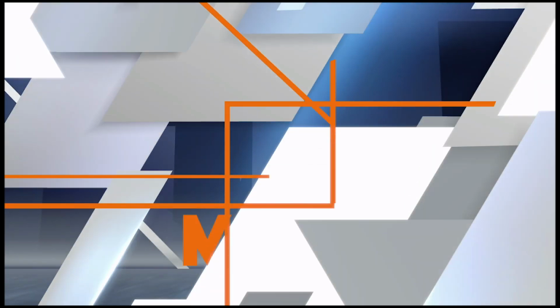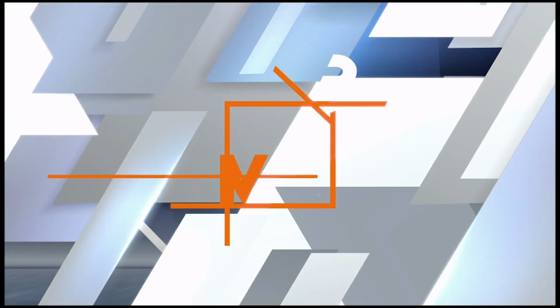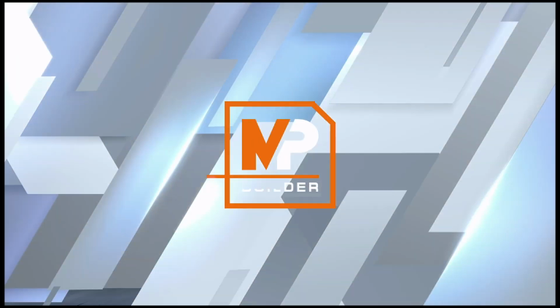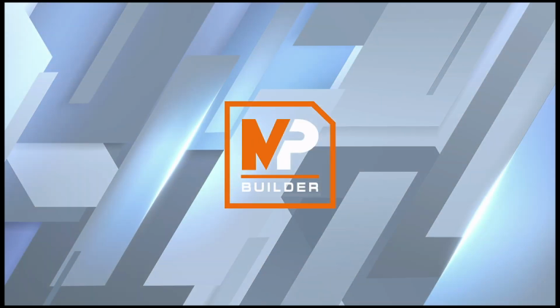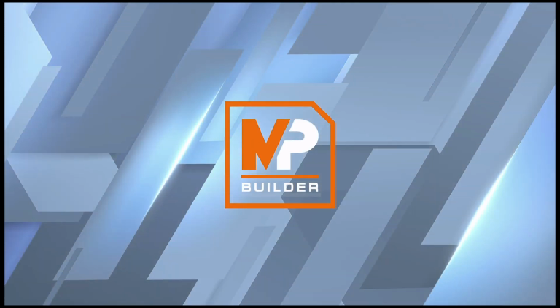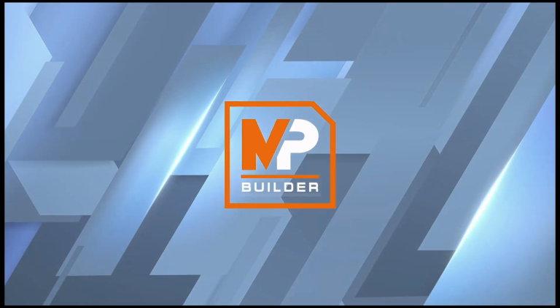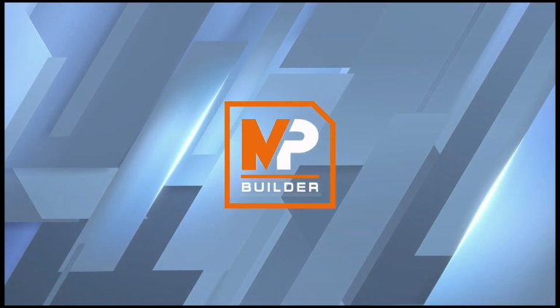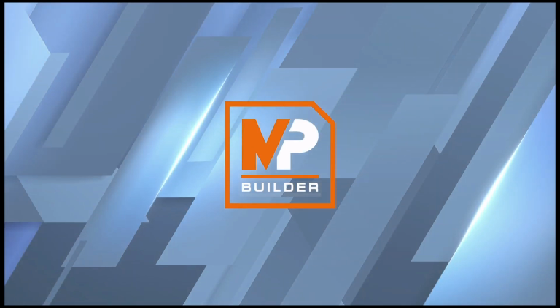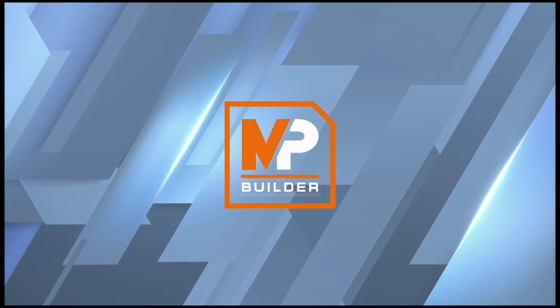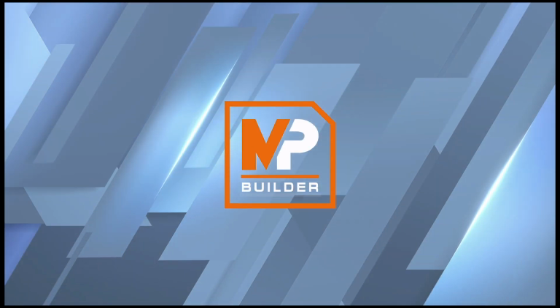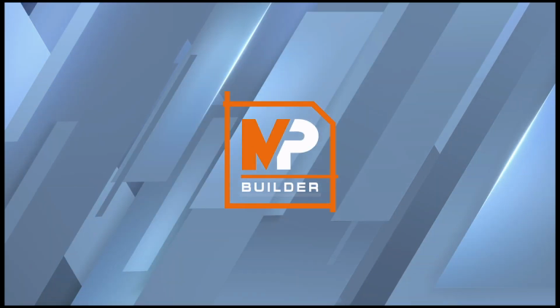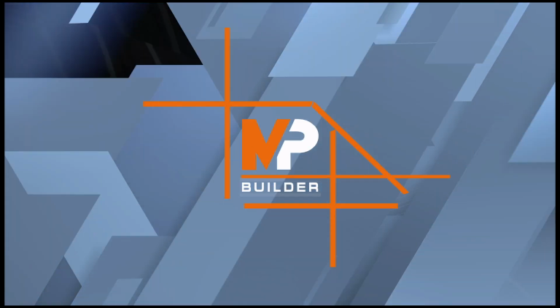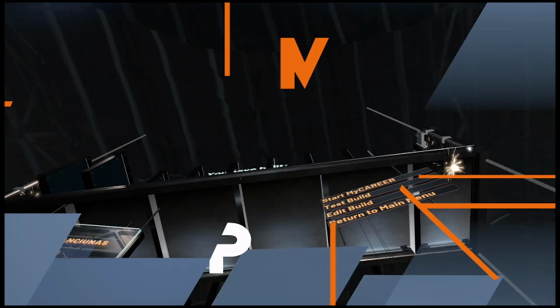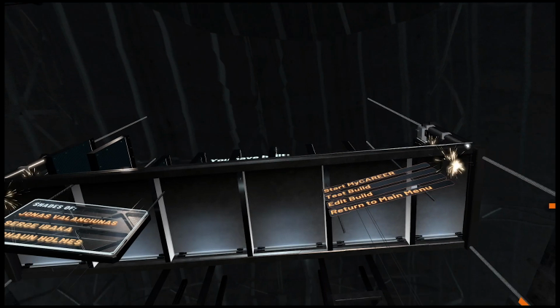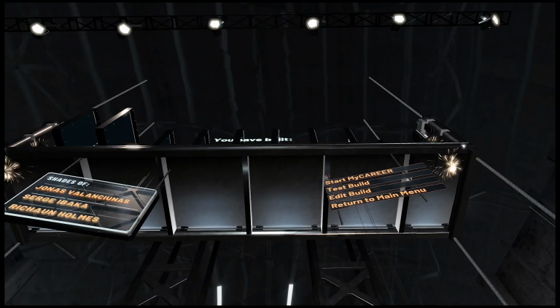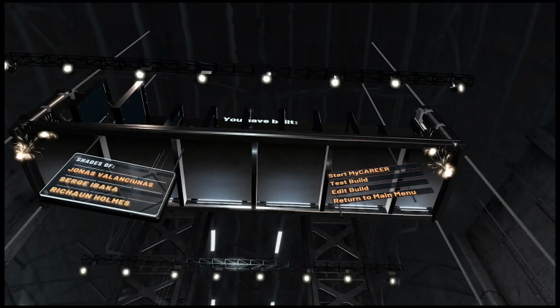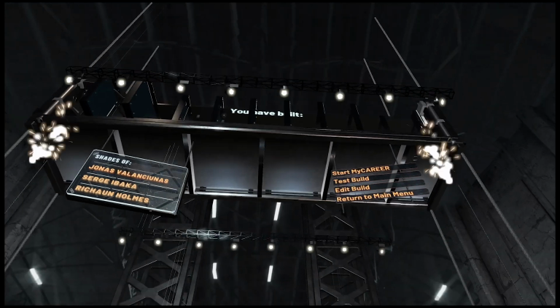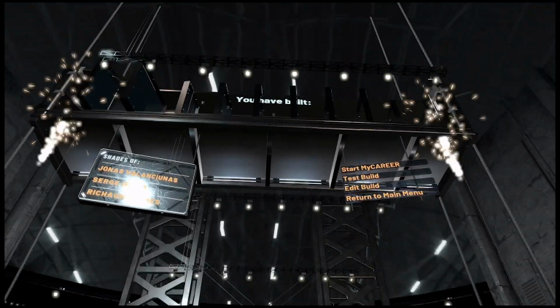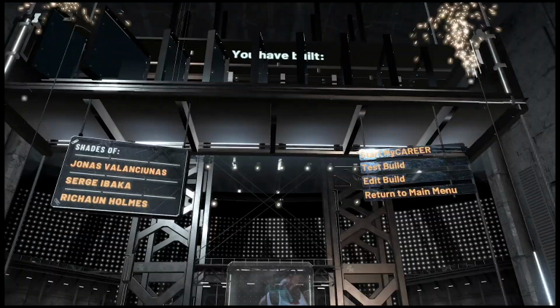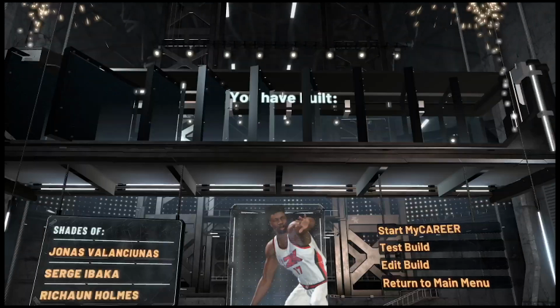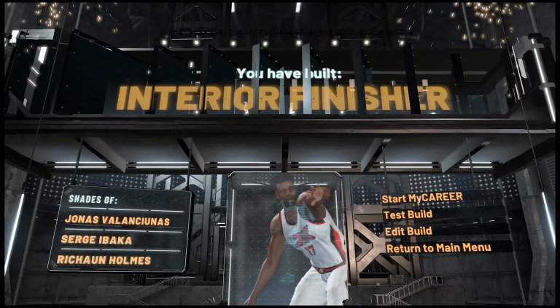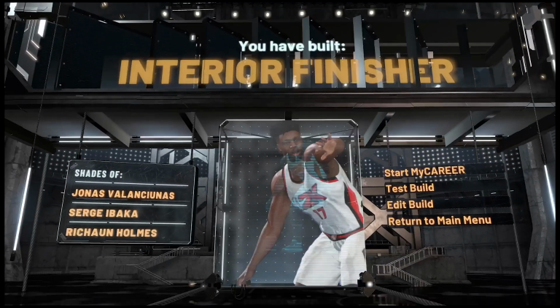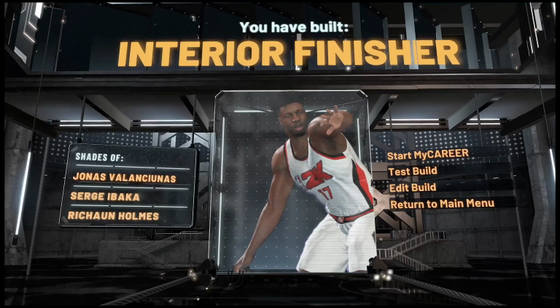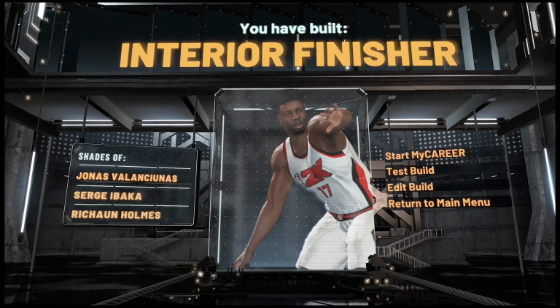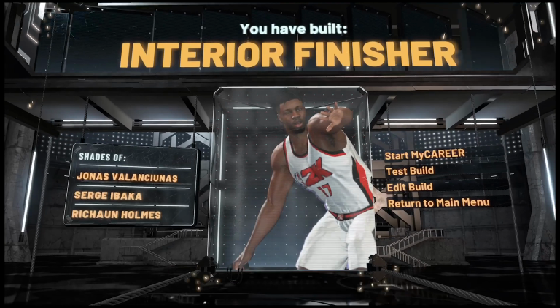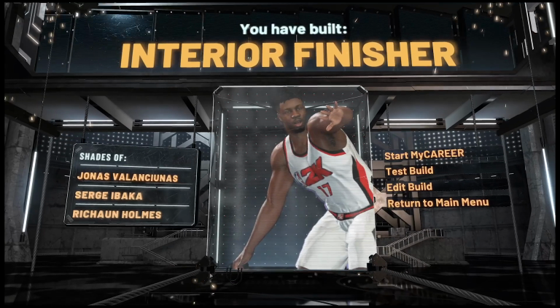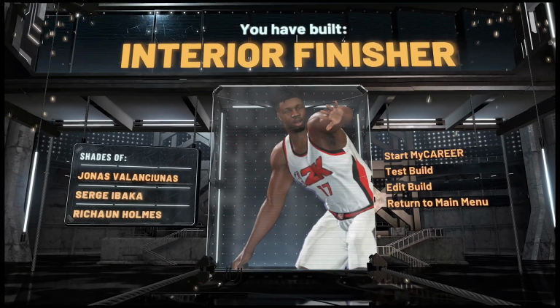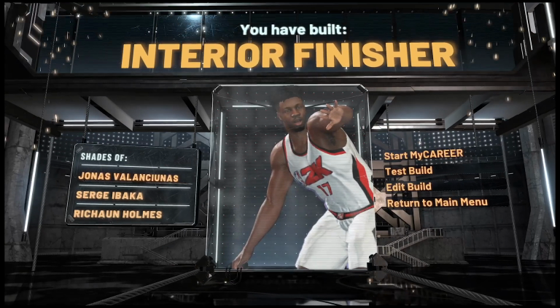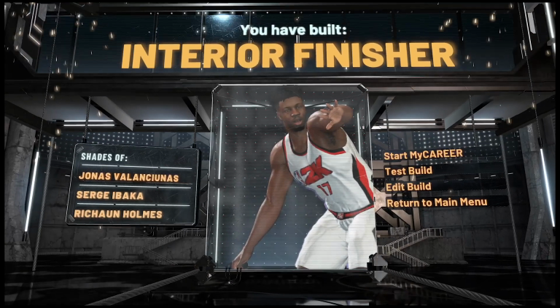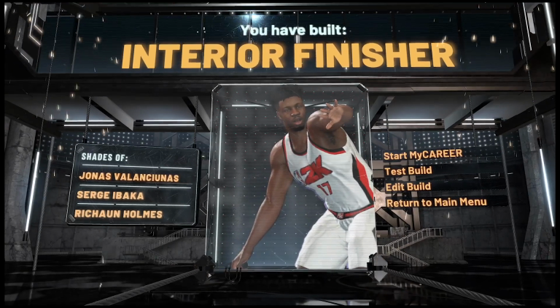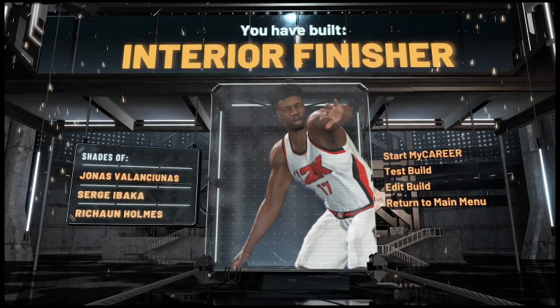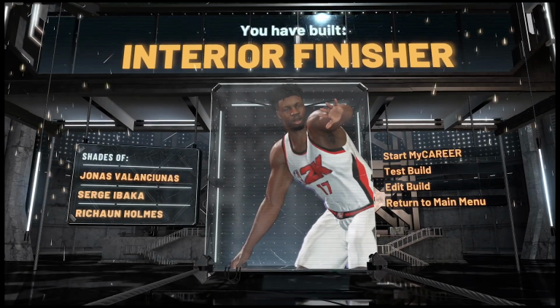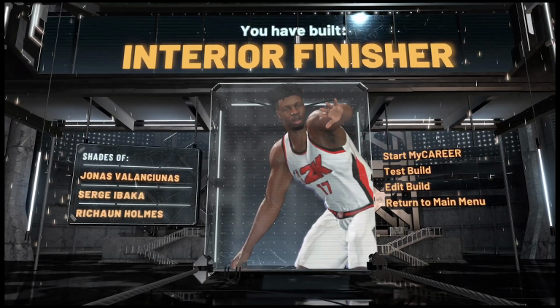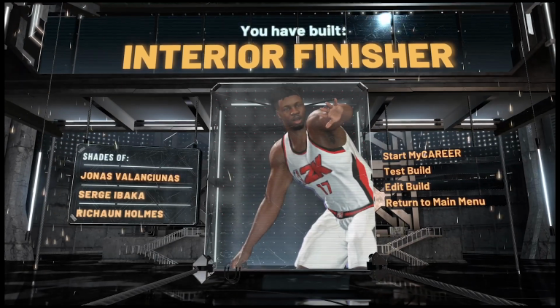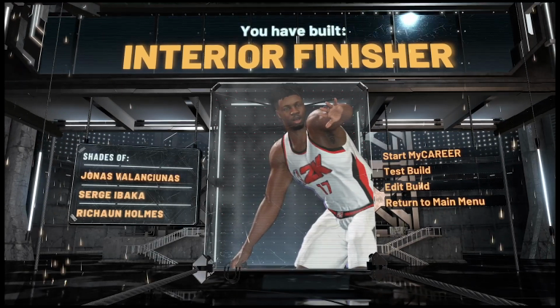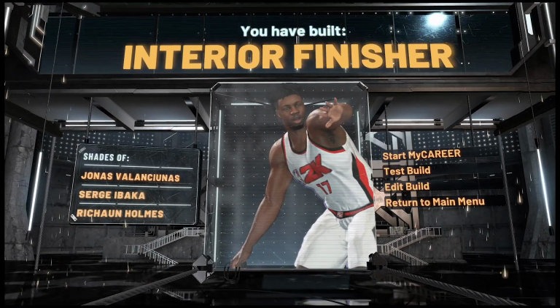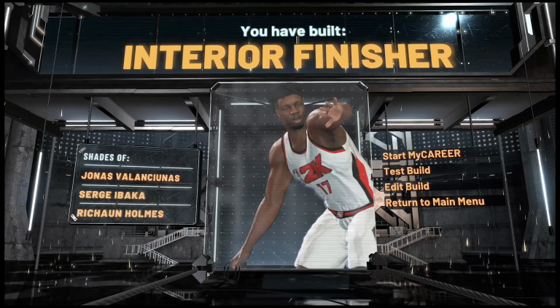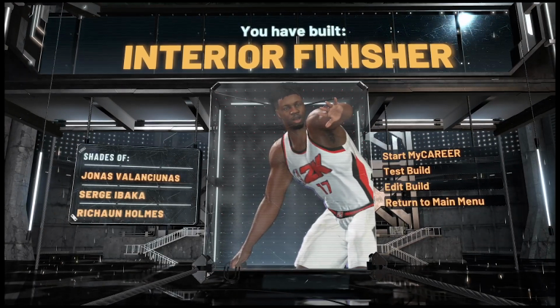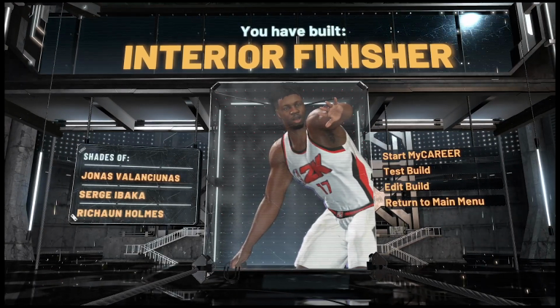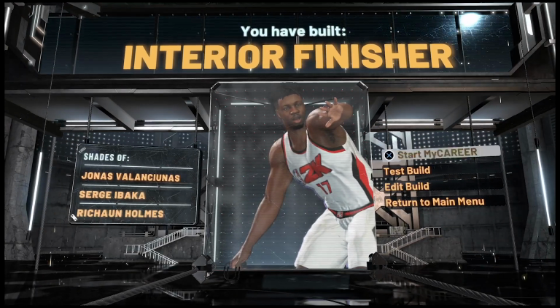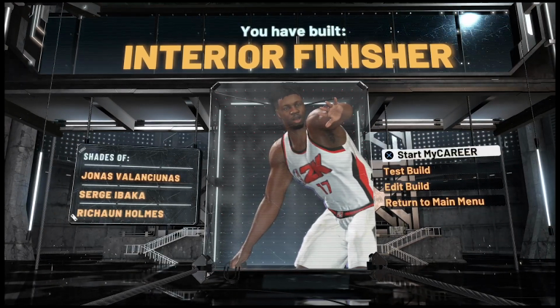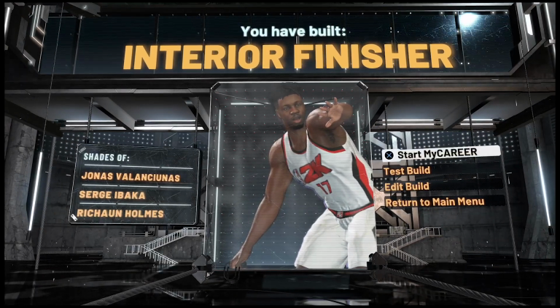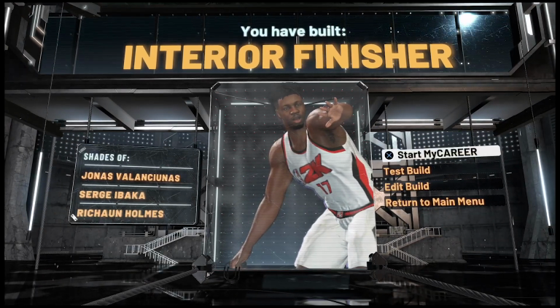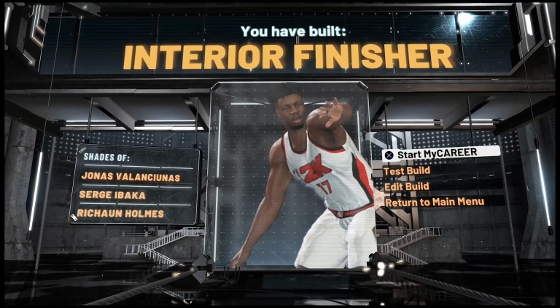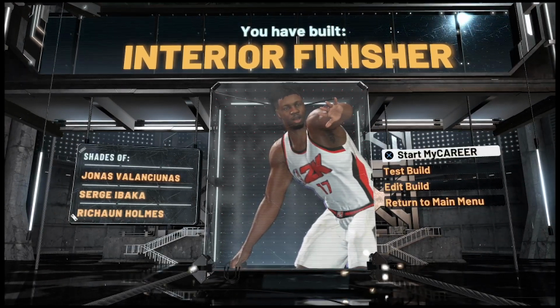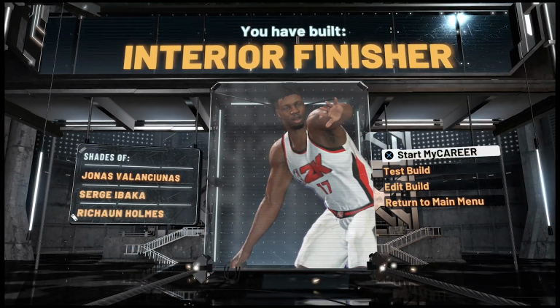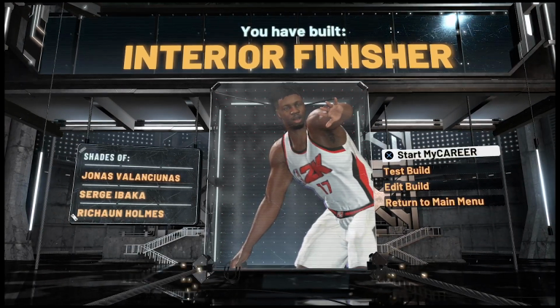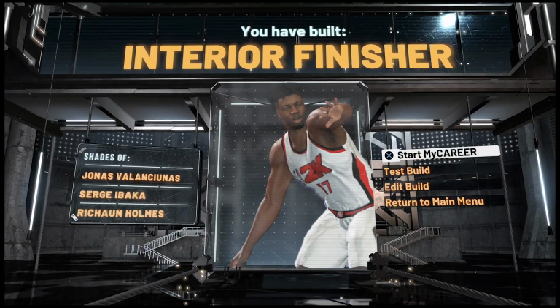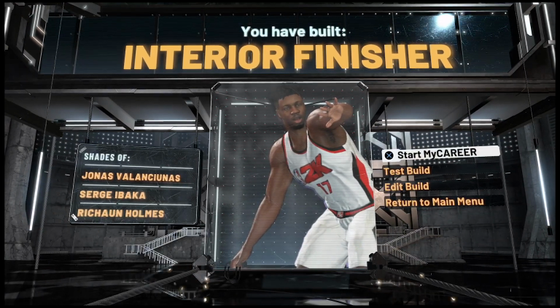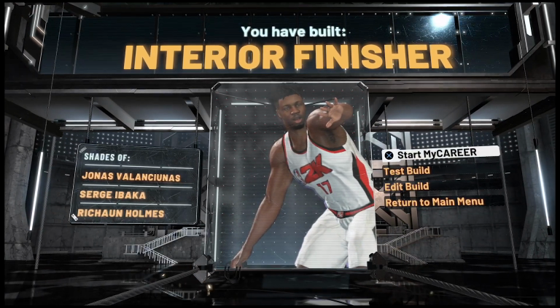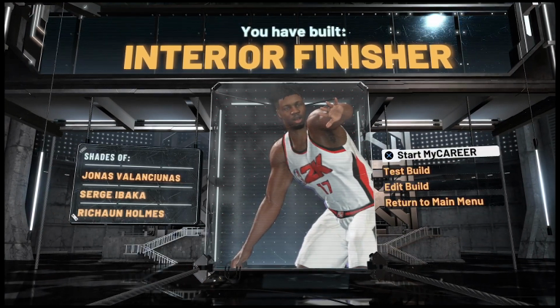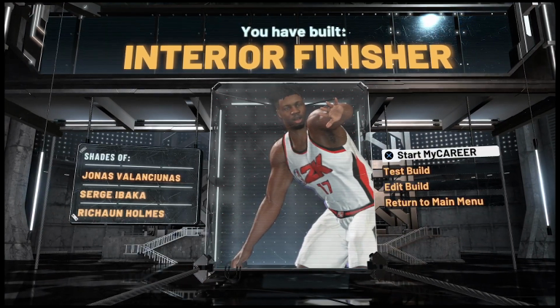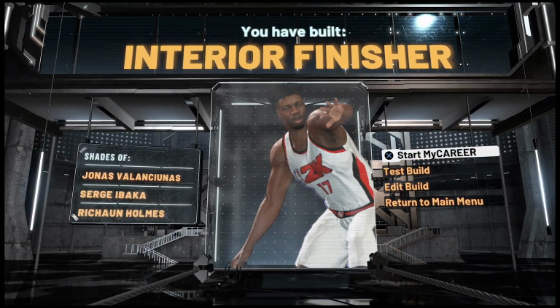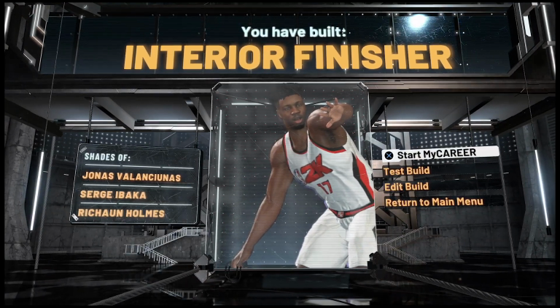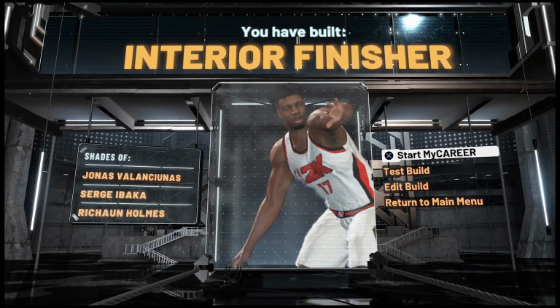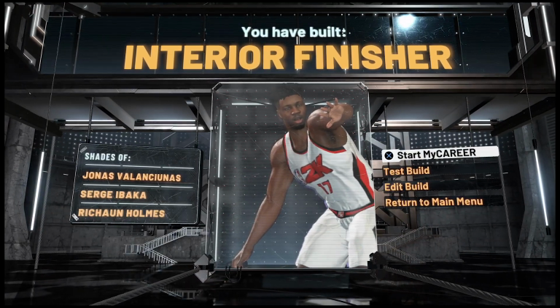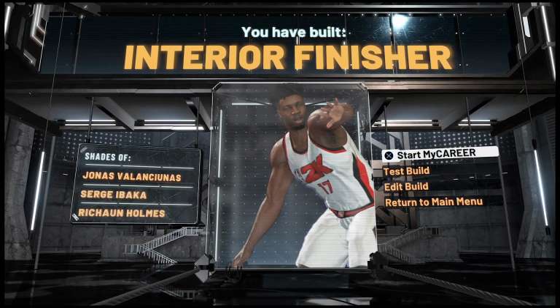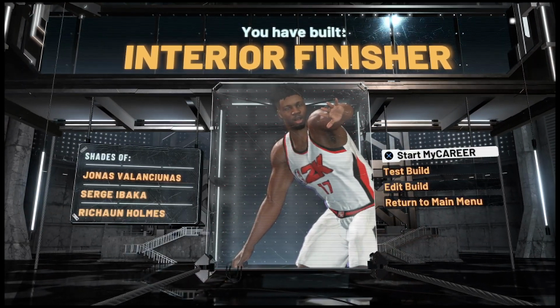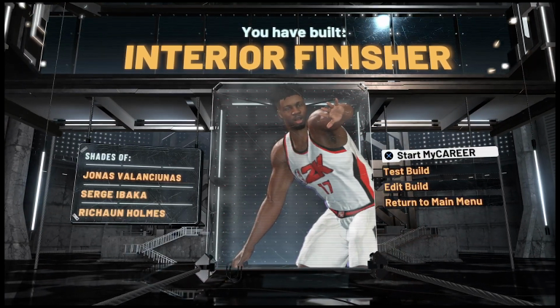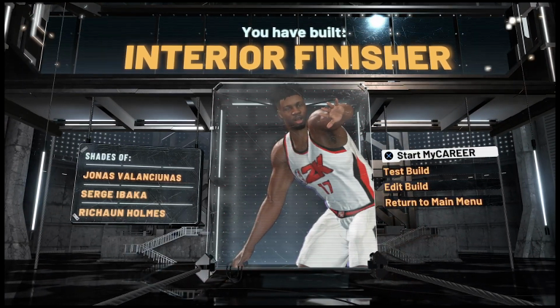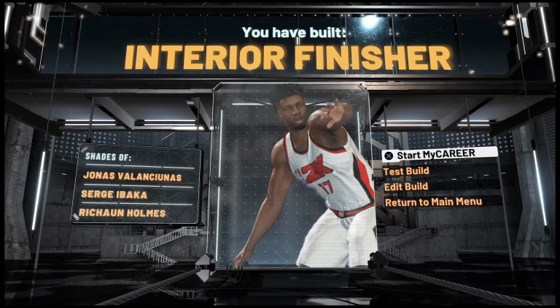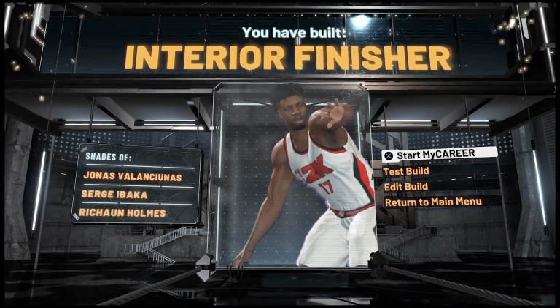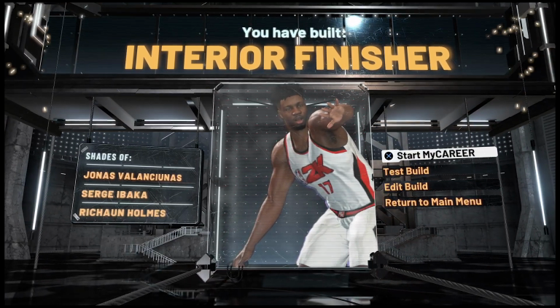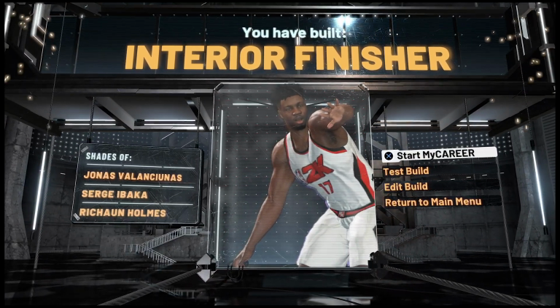The build is complete and you have built an interior finisher with shades of Jonas Valanciunas, Serge Ibaka, and Rashawn Holmes.